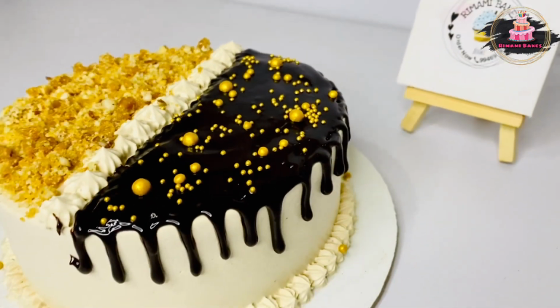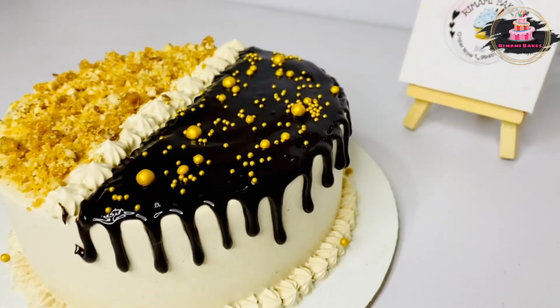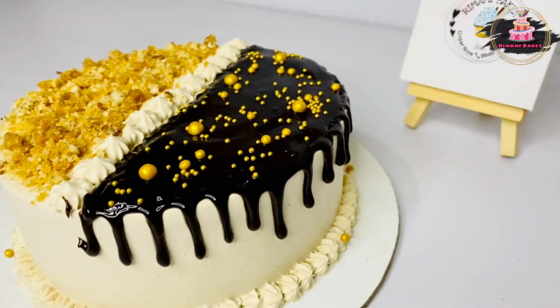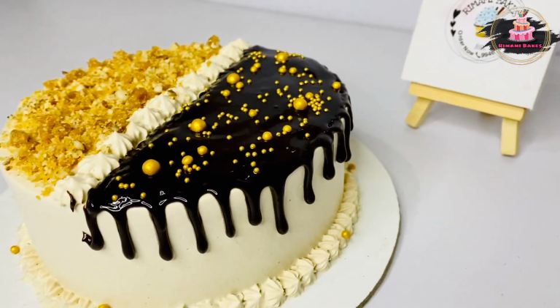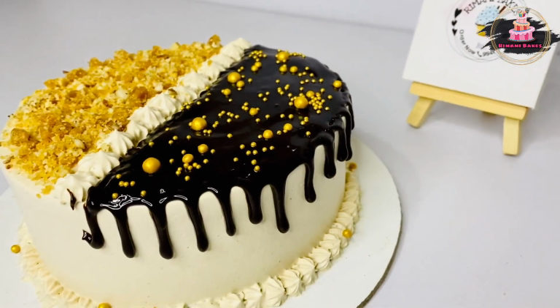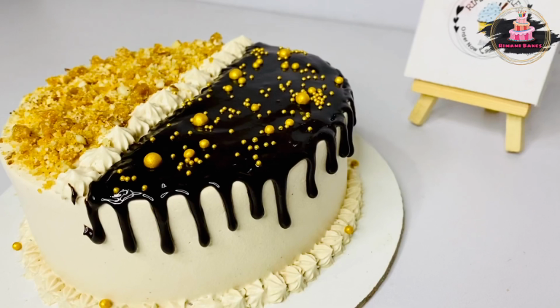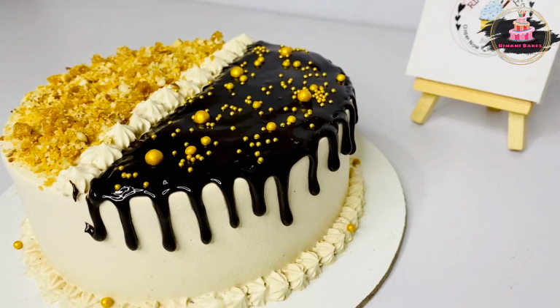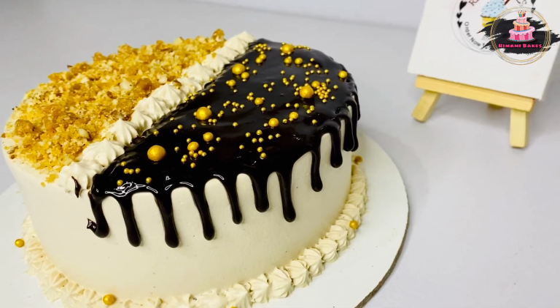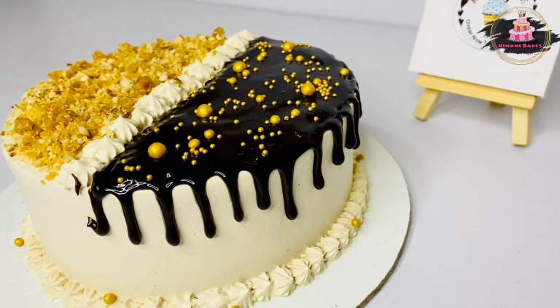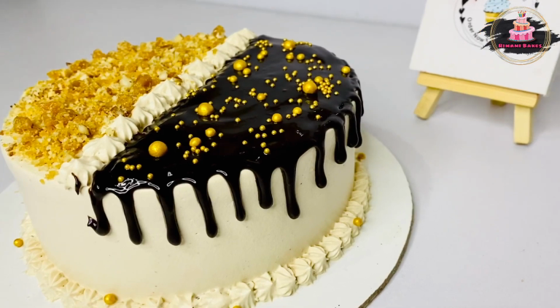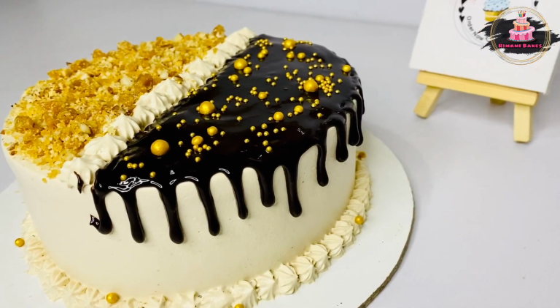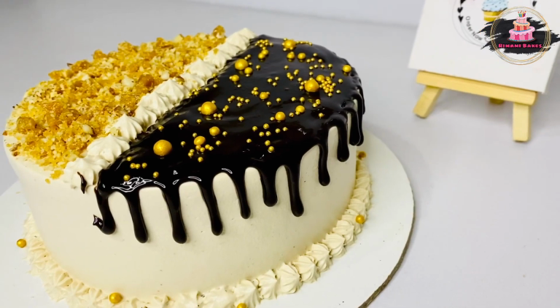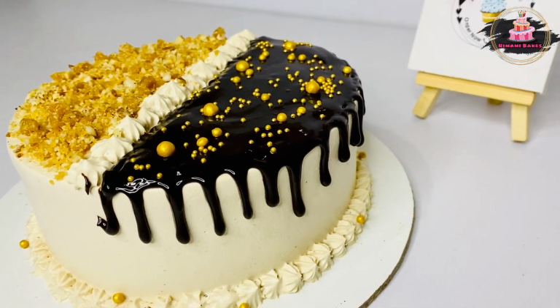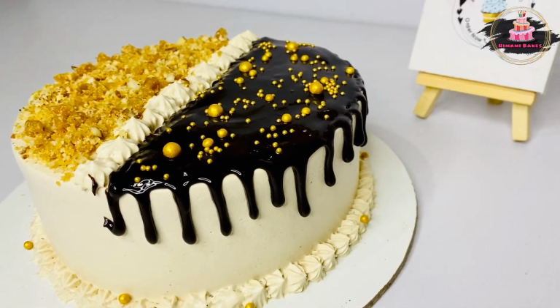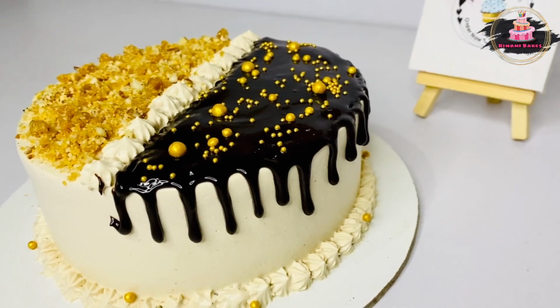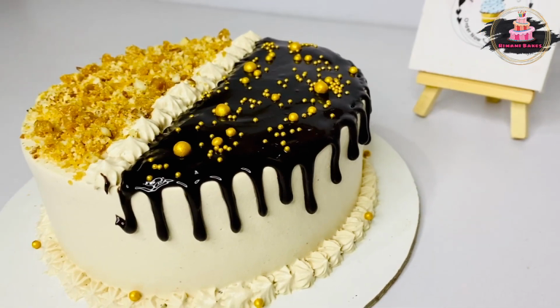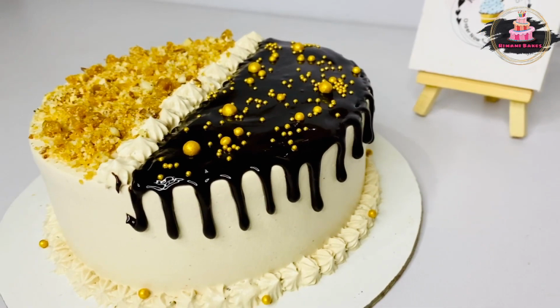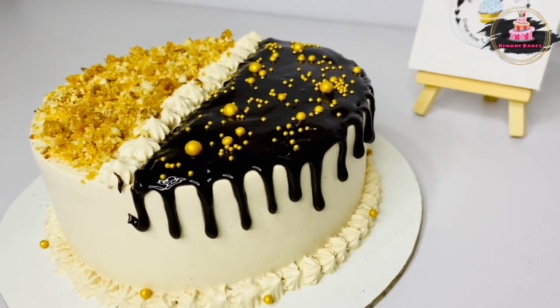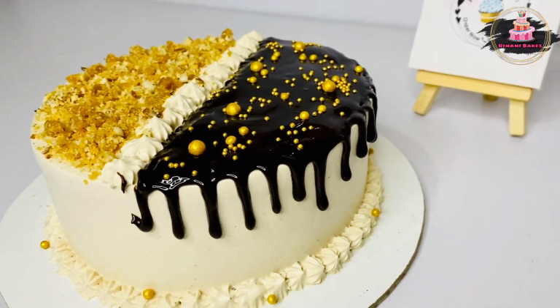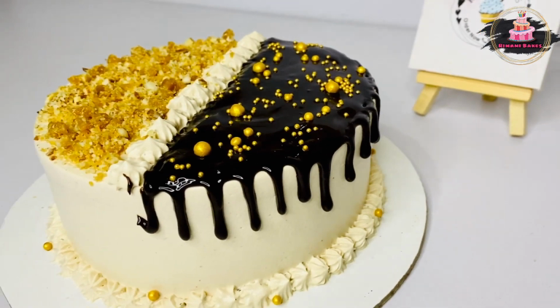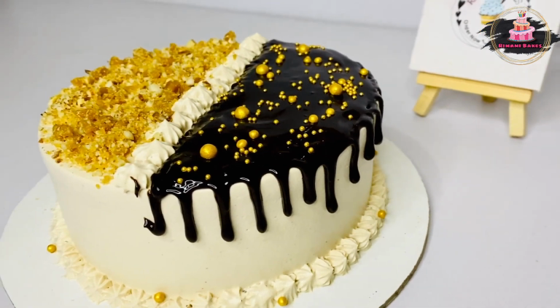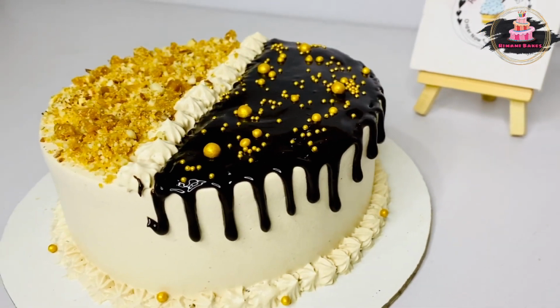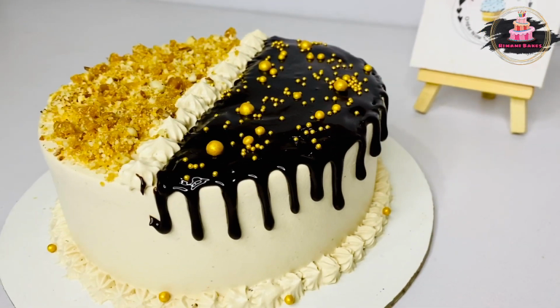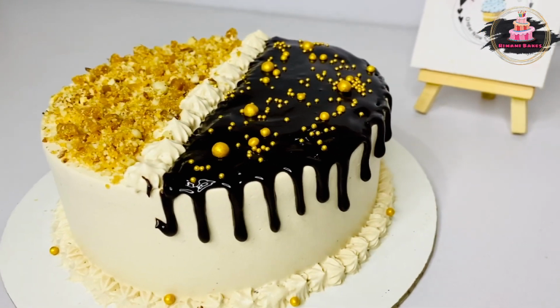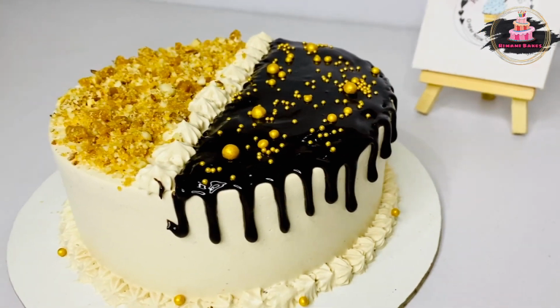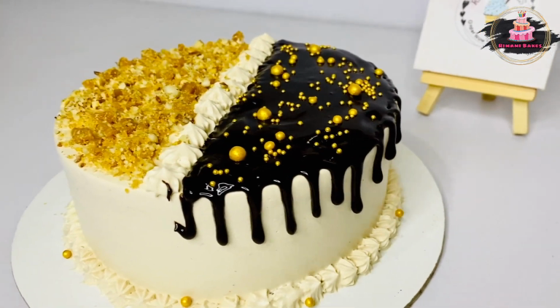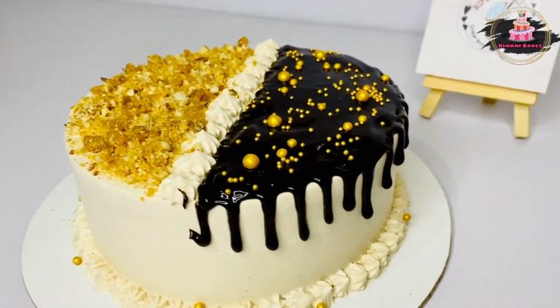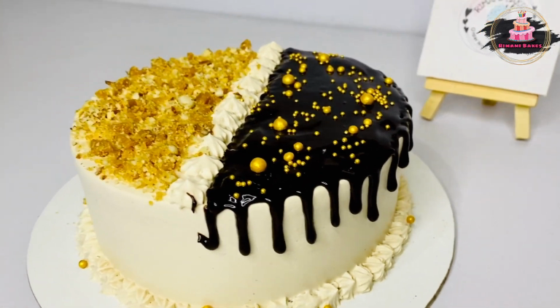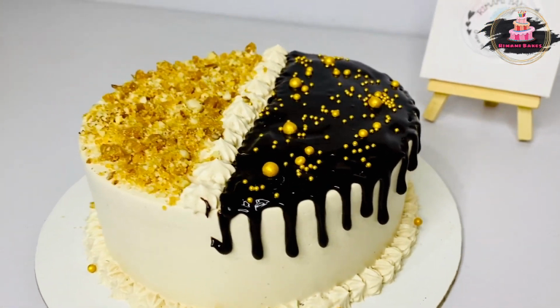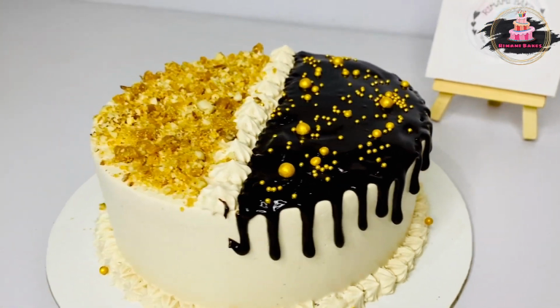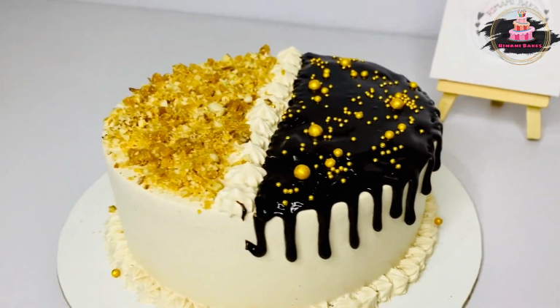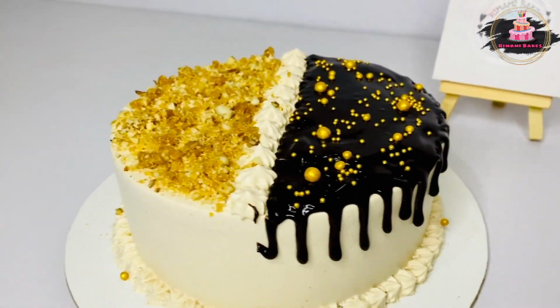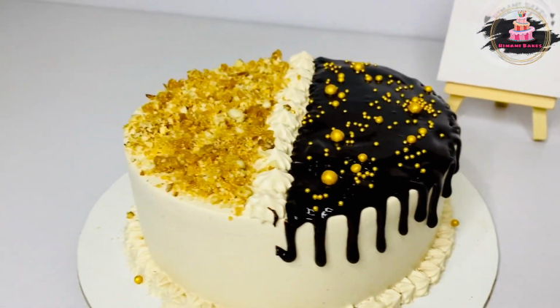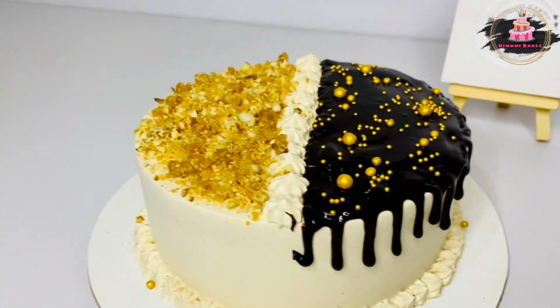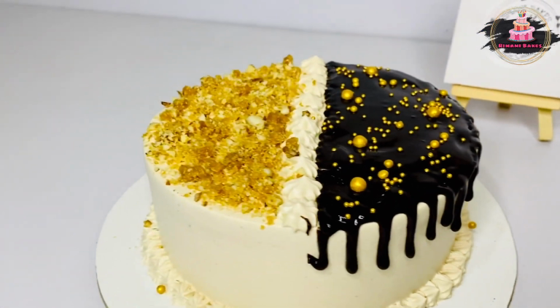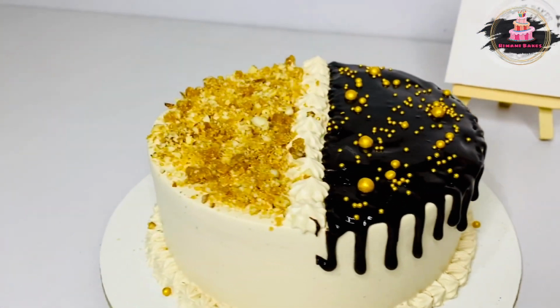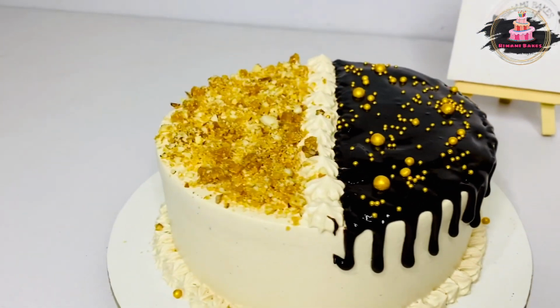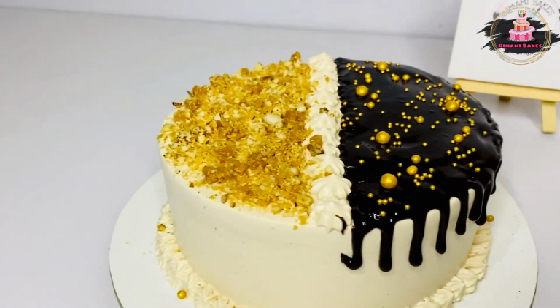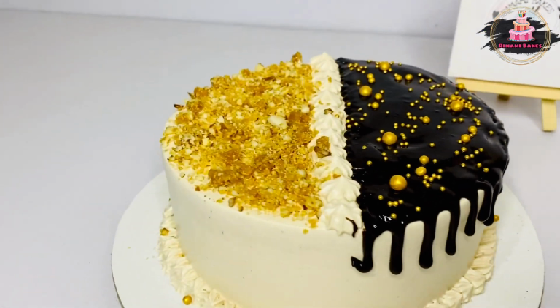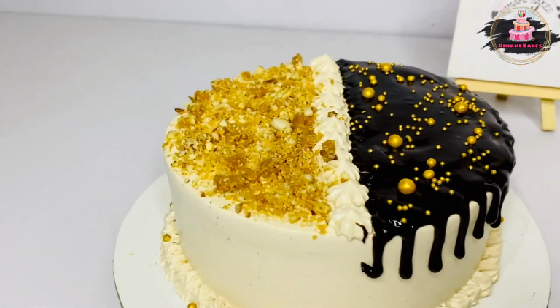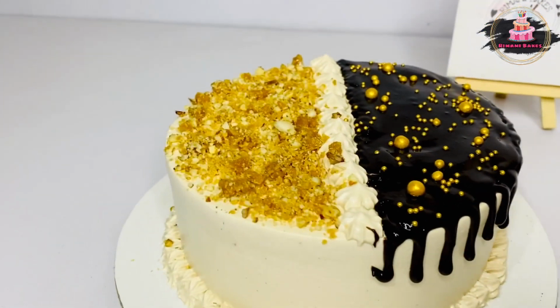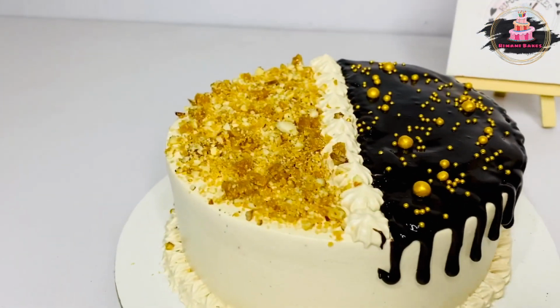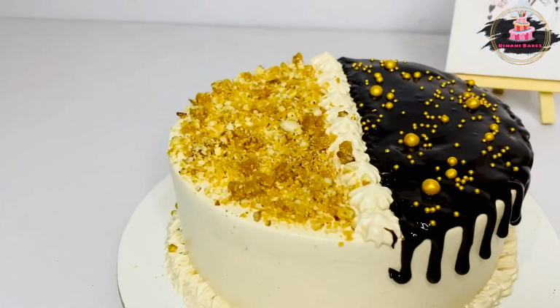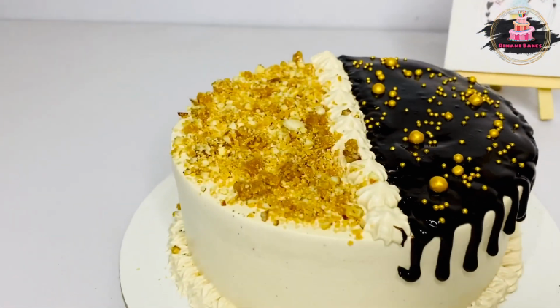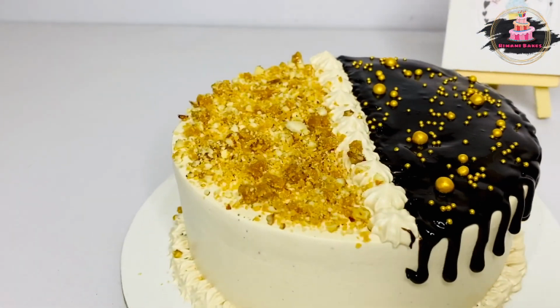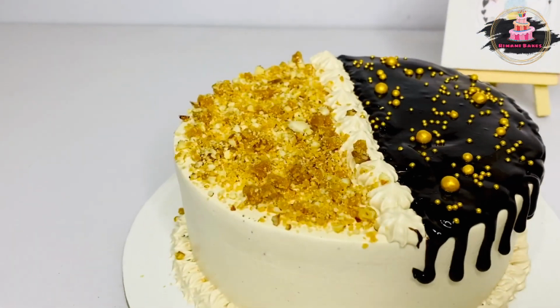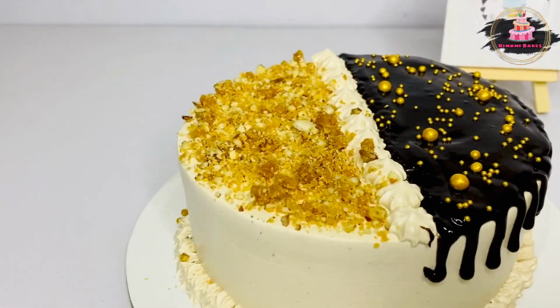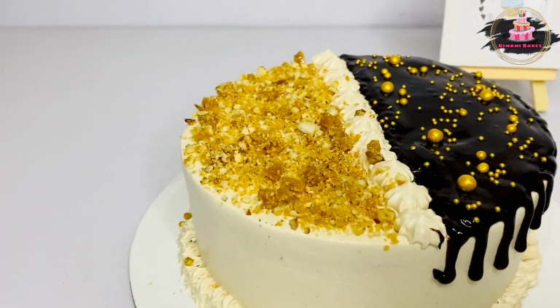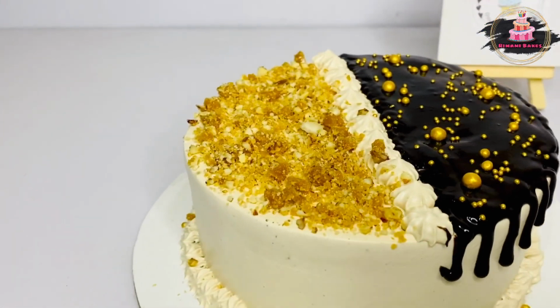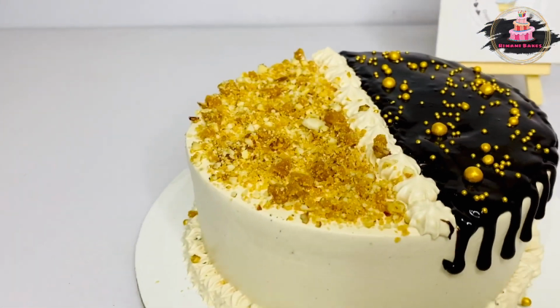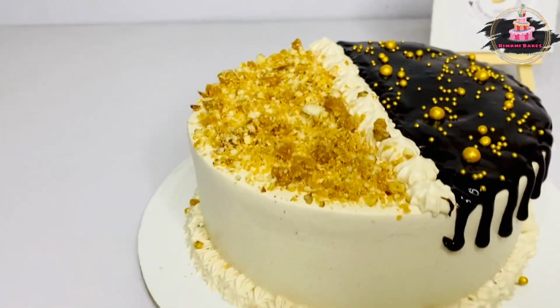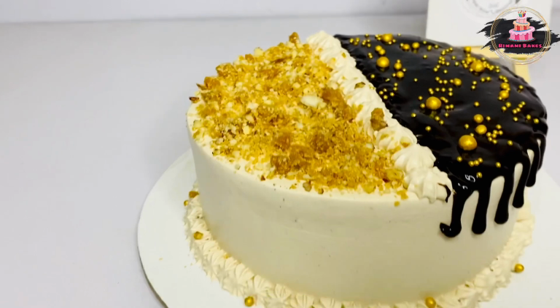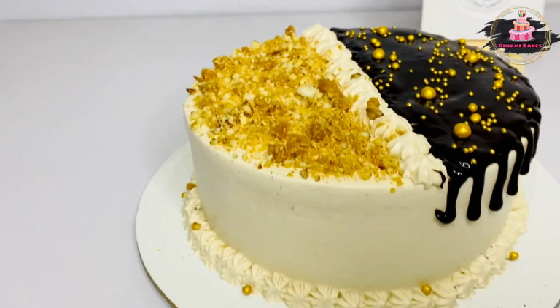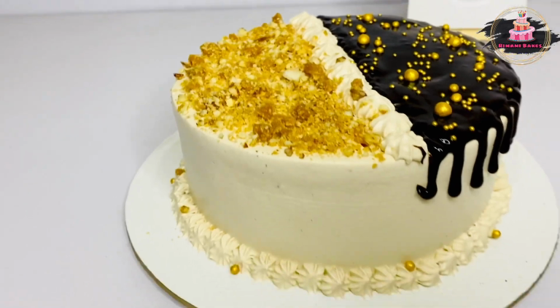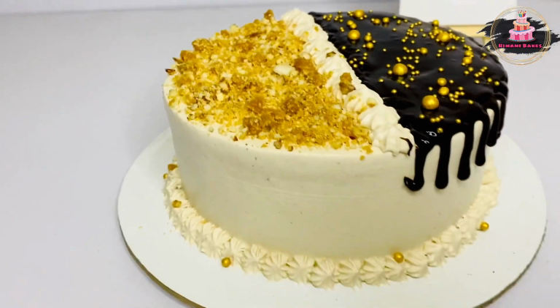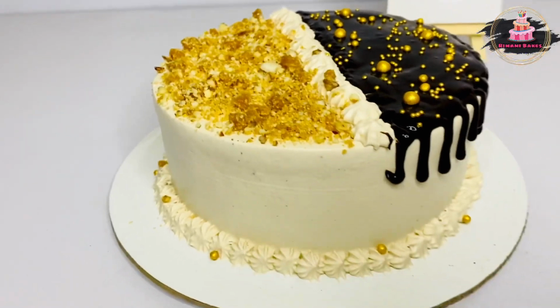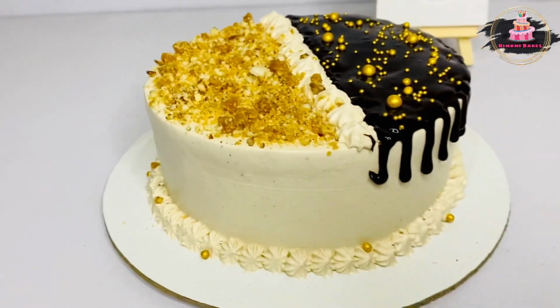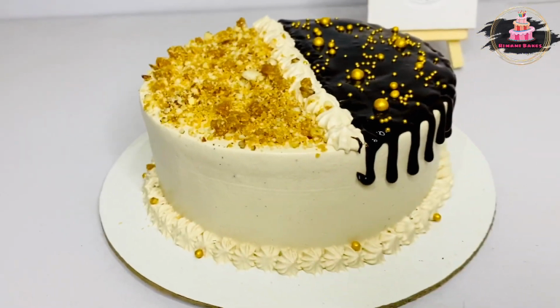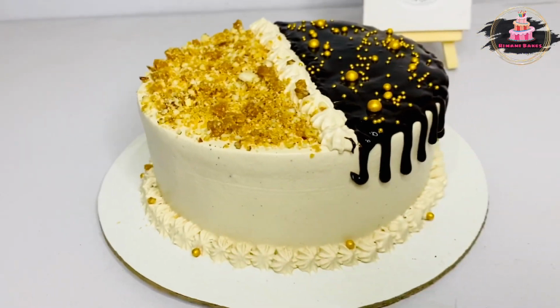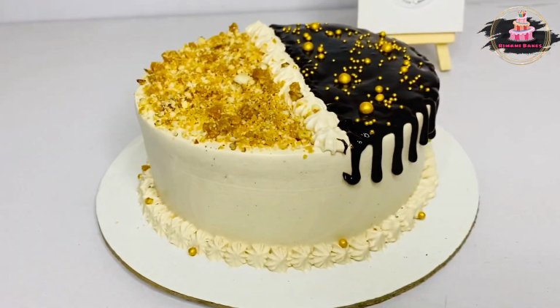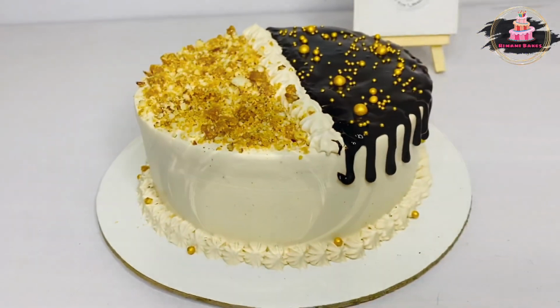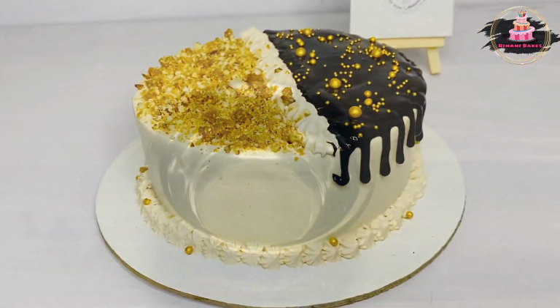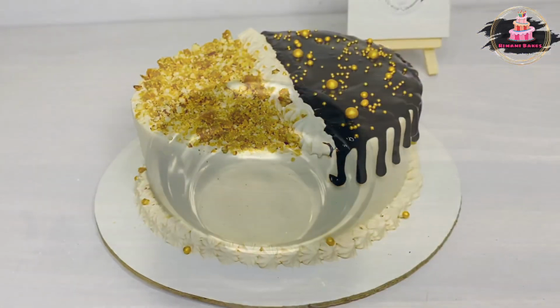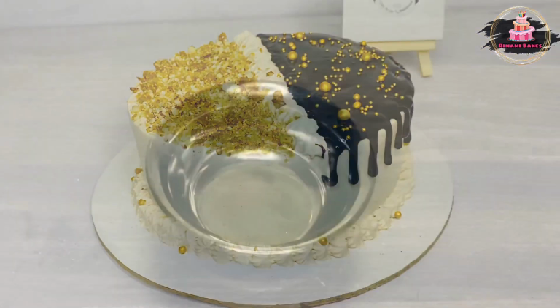This is a recipe for the Spanish Delight Cake.